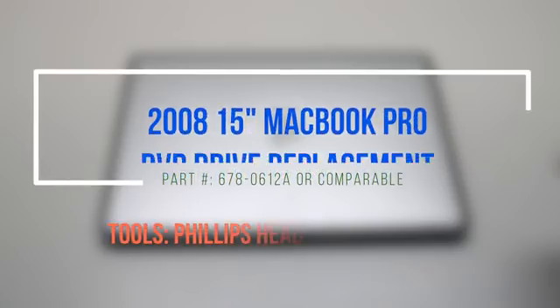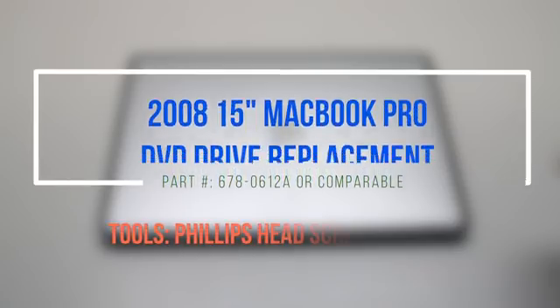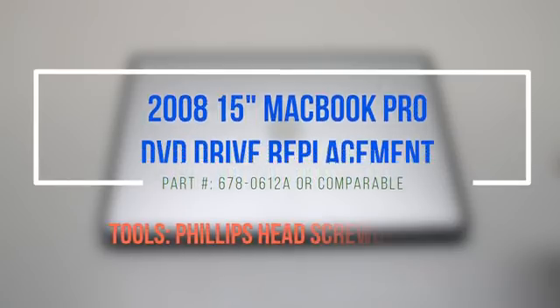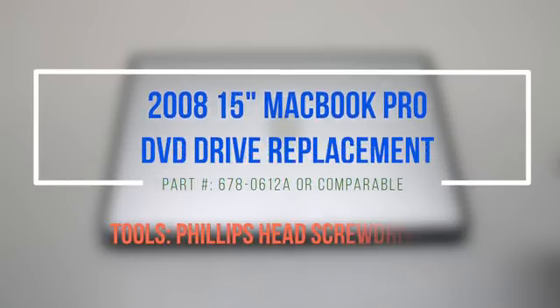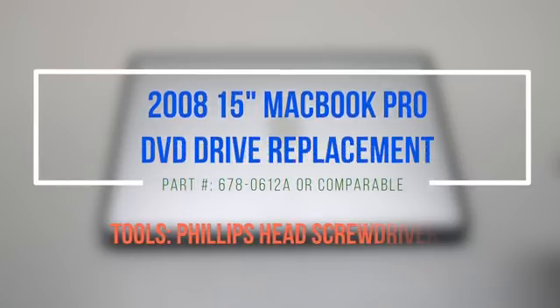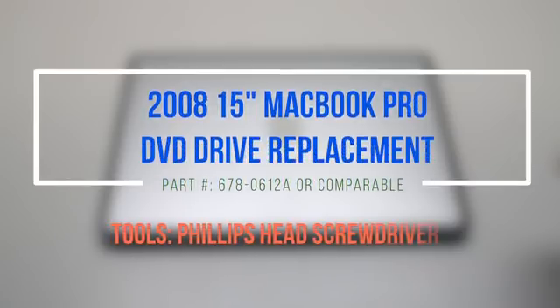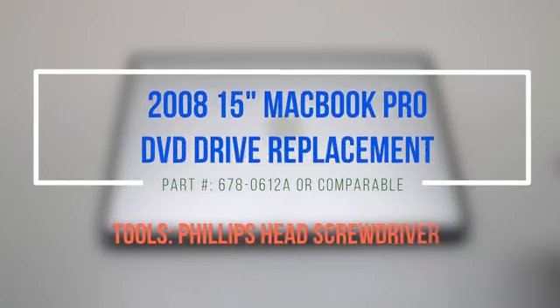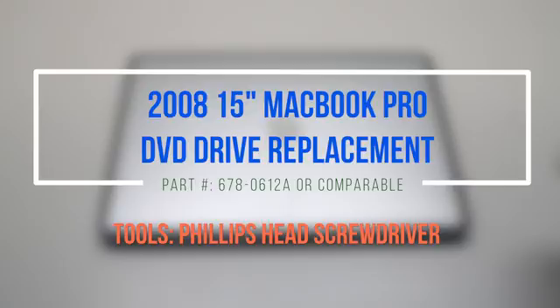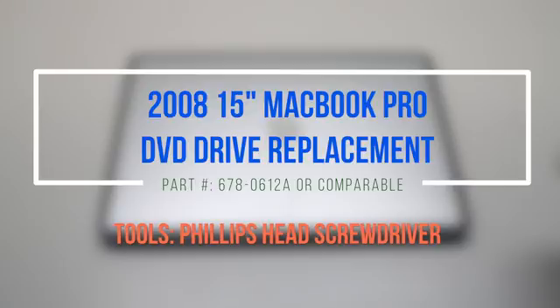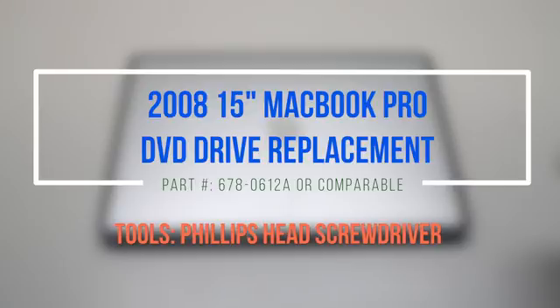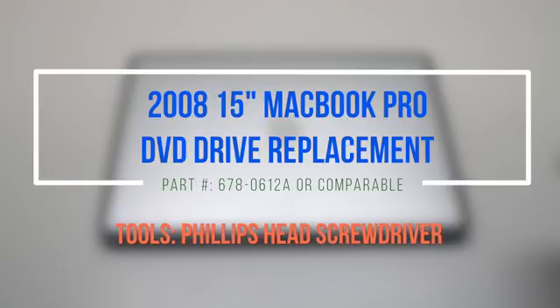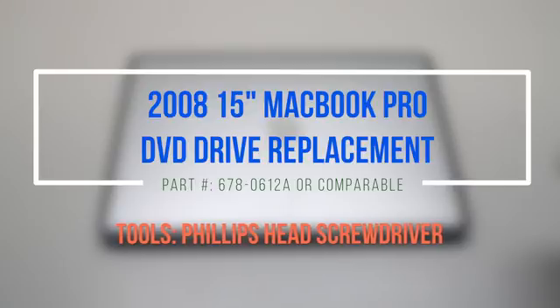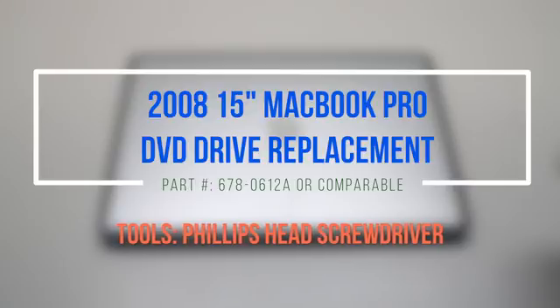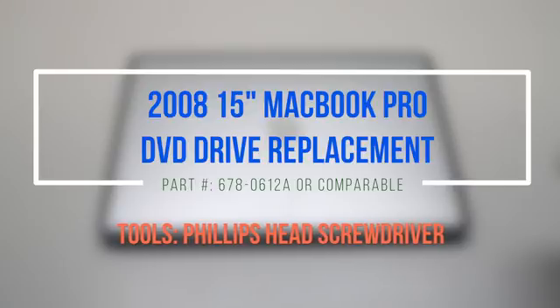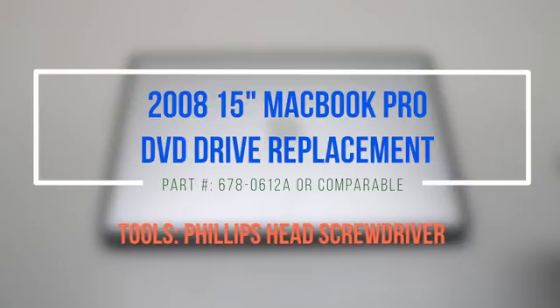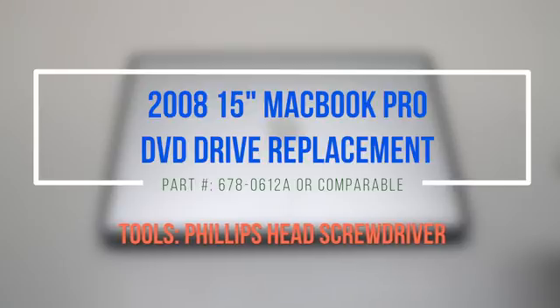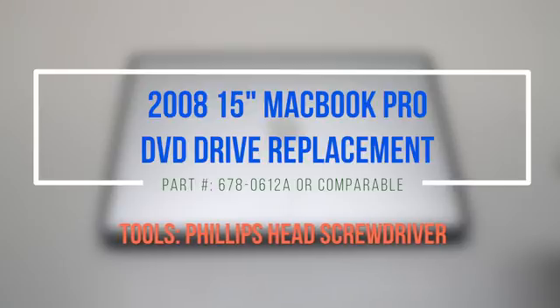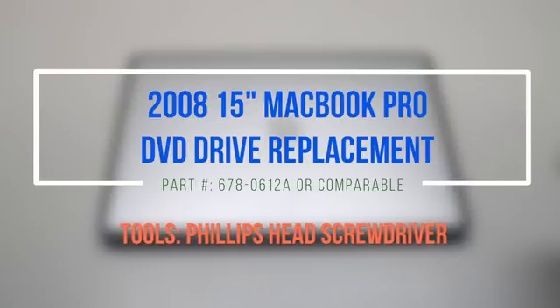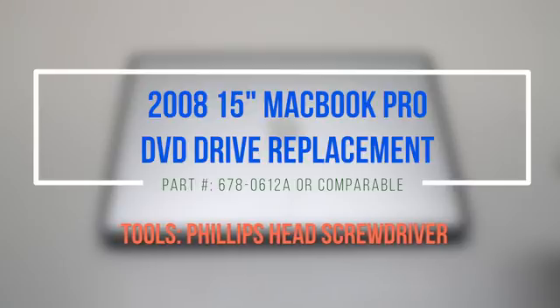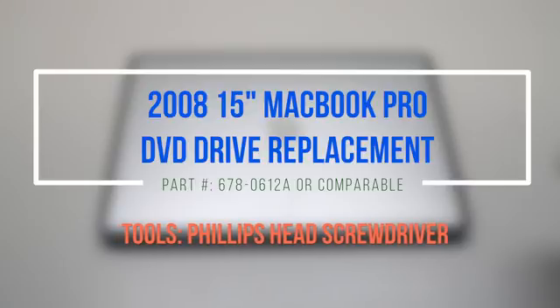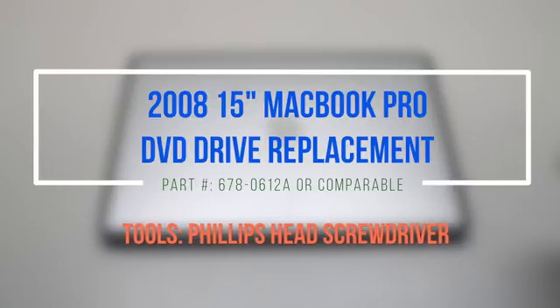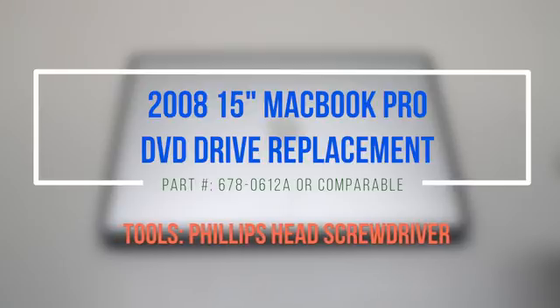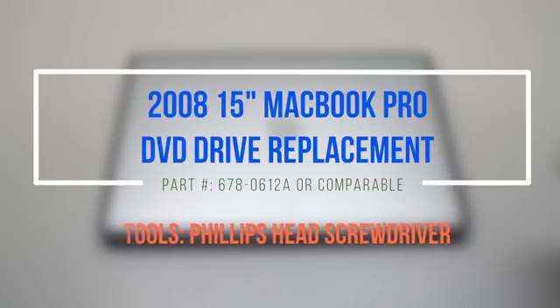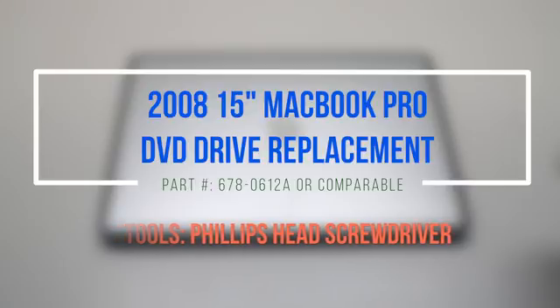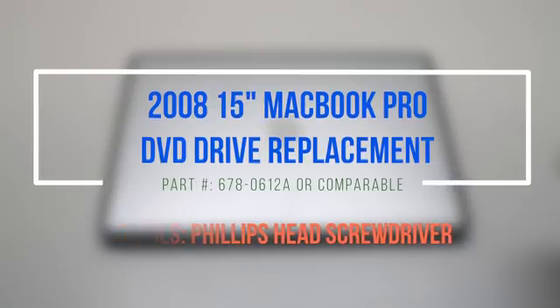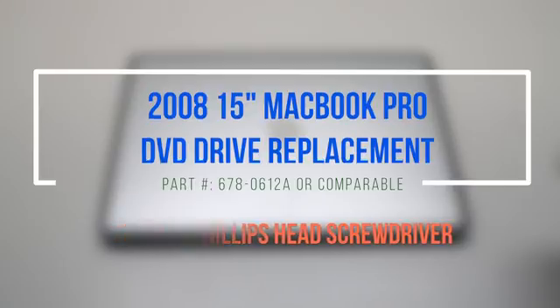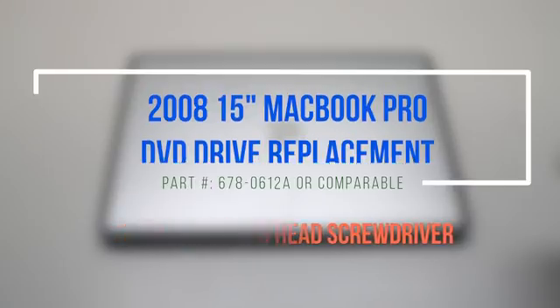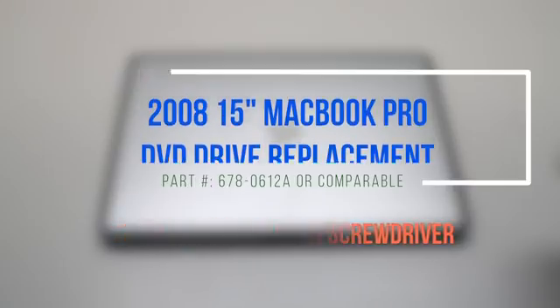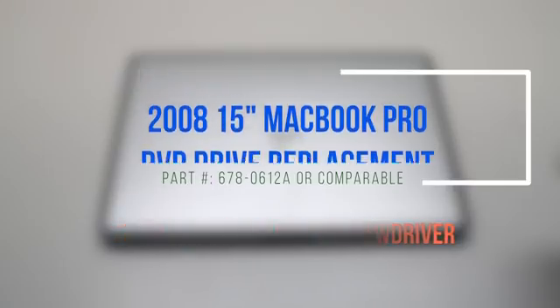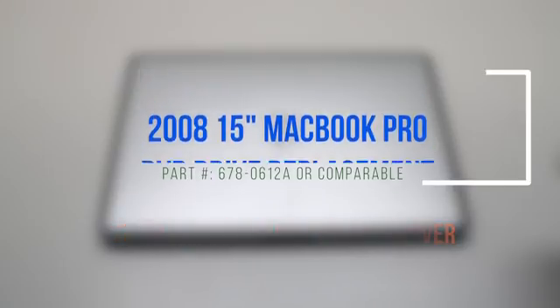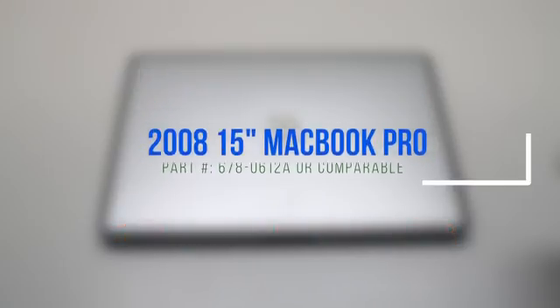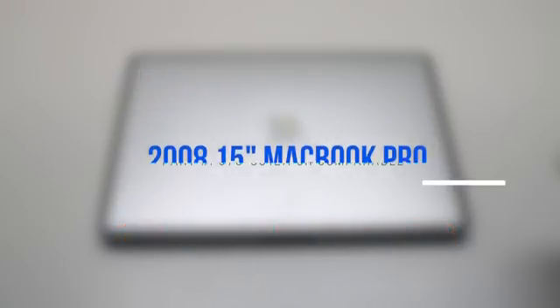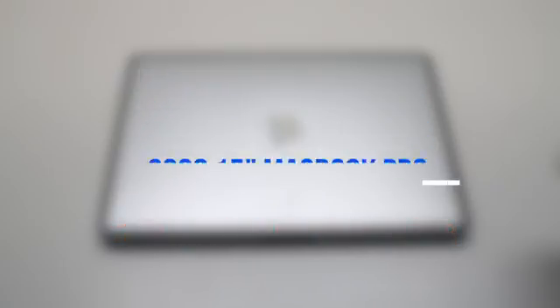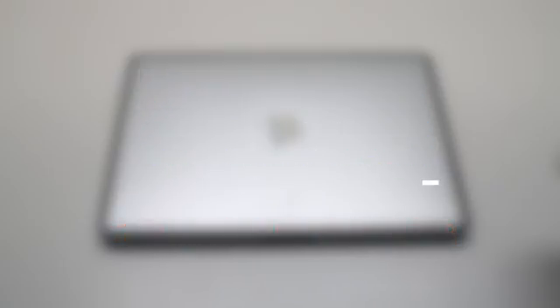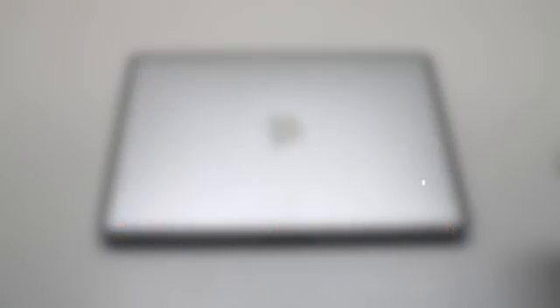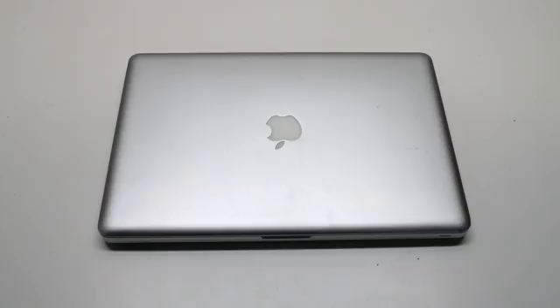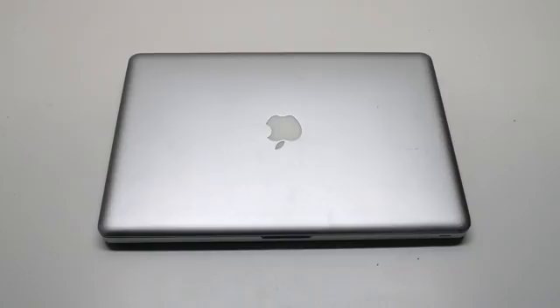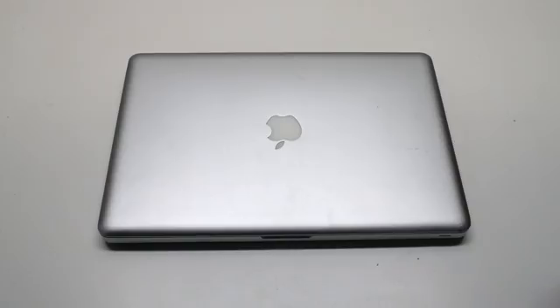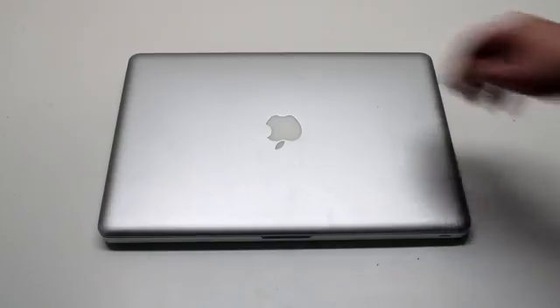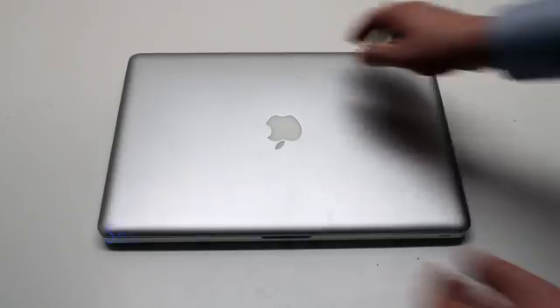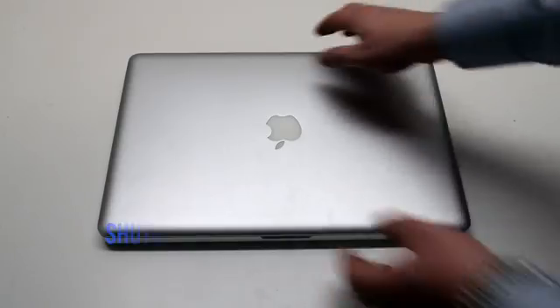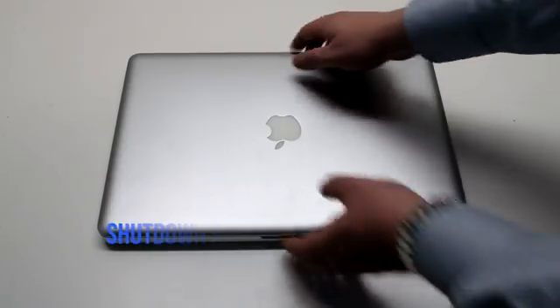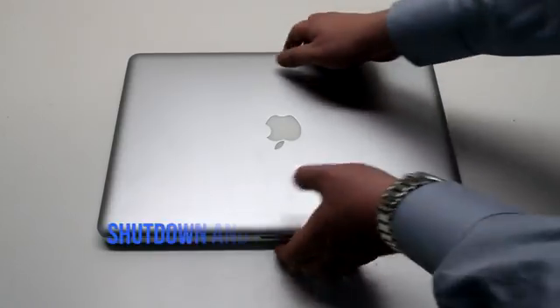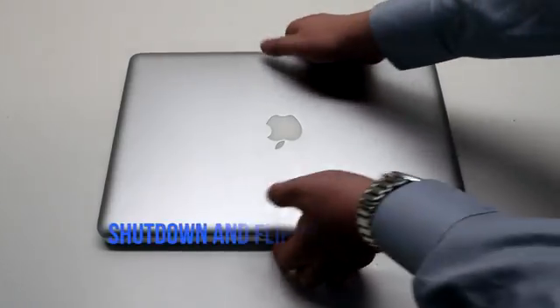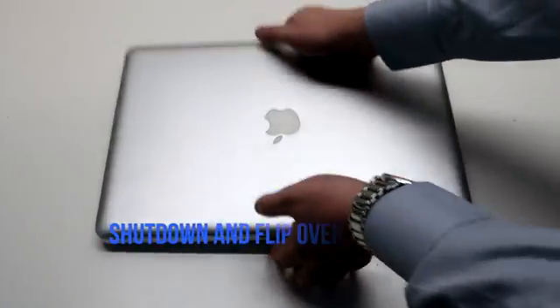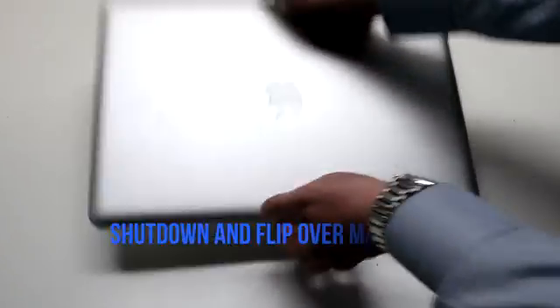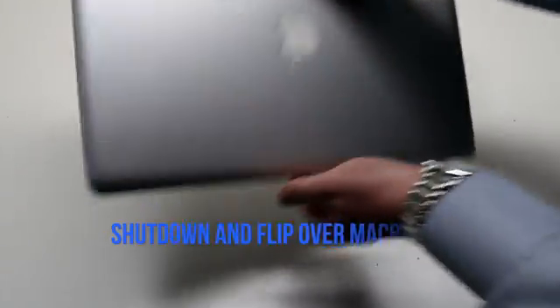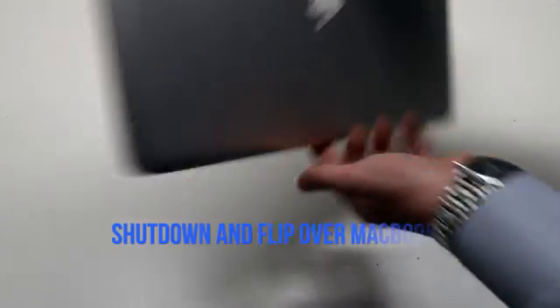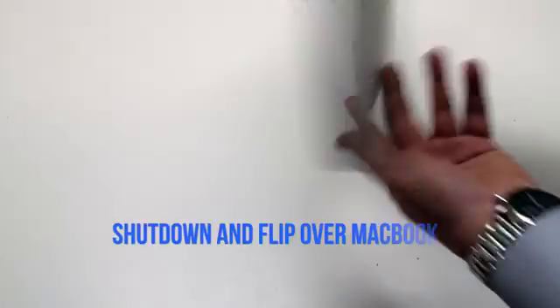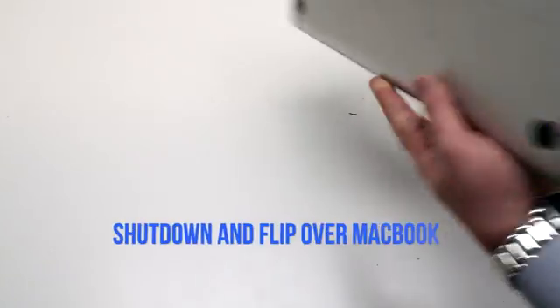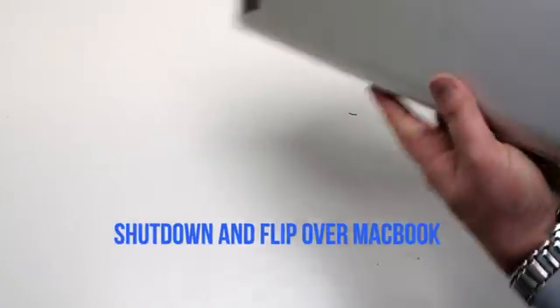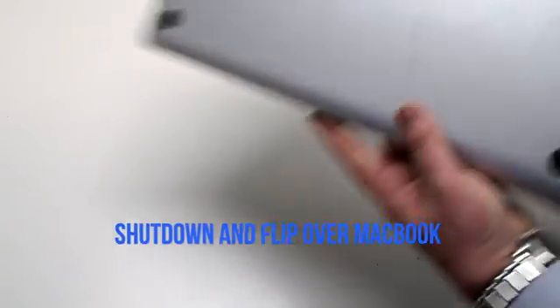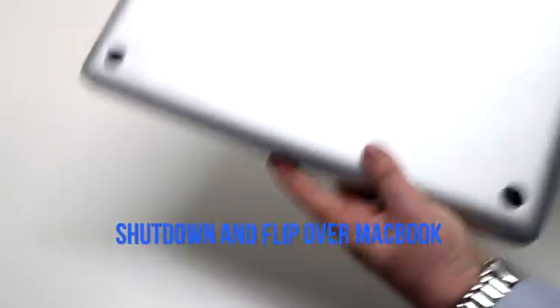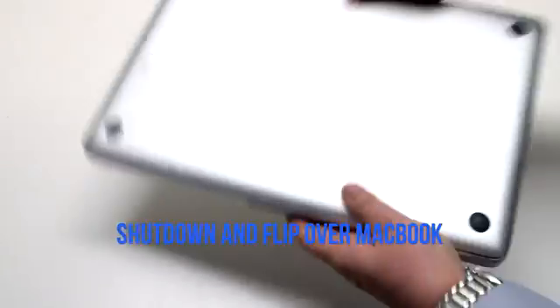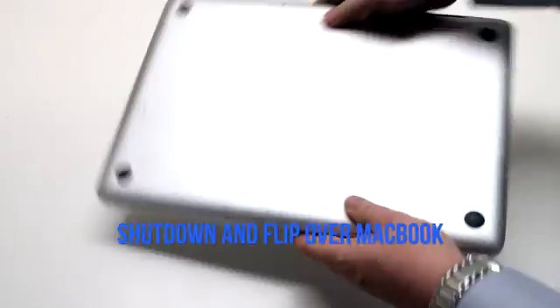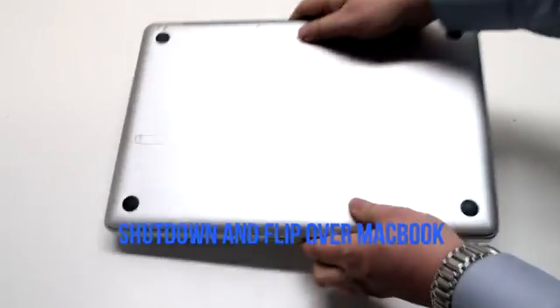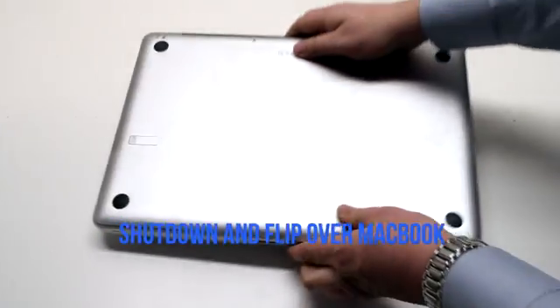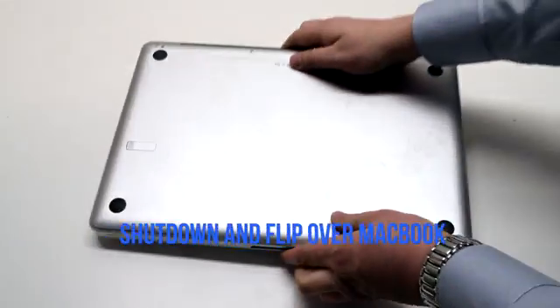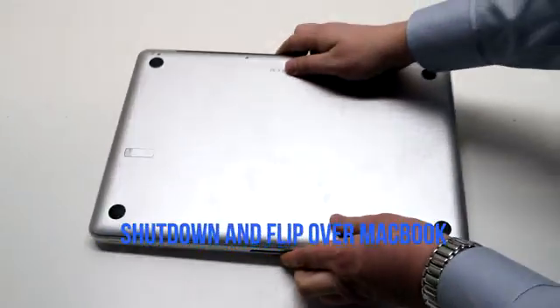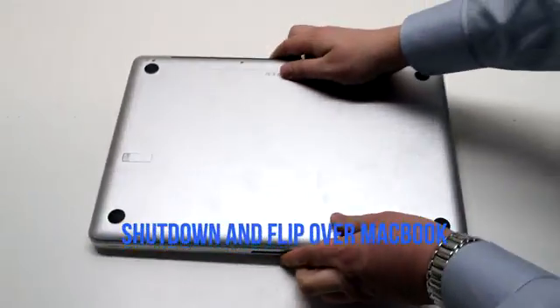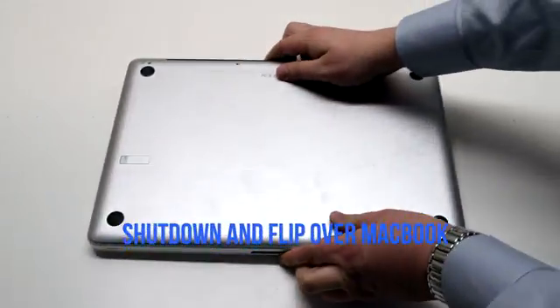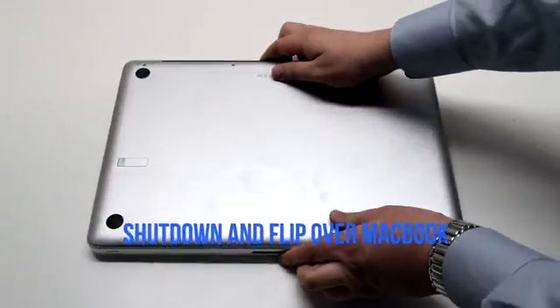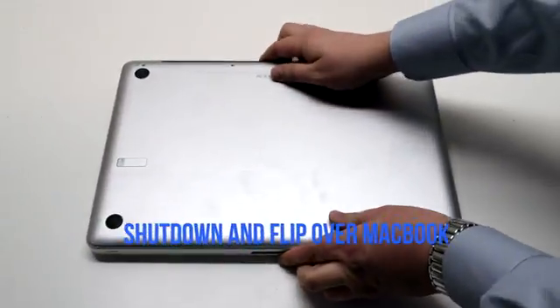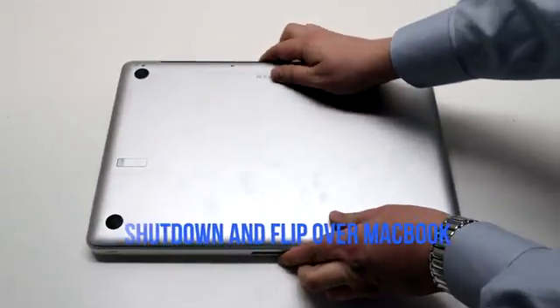2008 15-inch MacBook Pro DVD drive replacement. Make sure that the MacBook is shut down and flip it over.